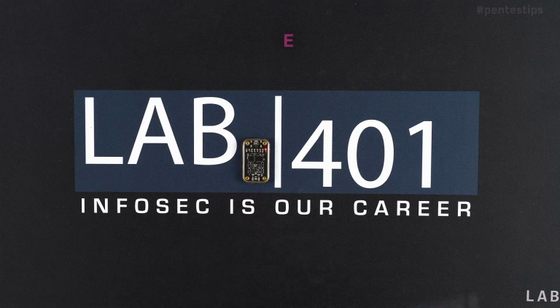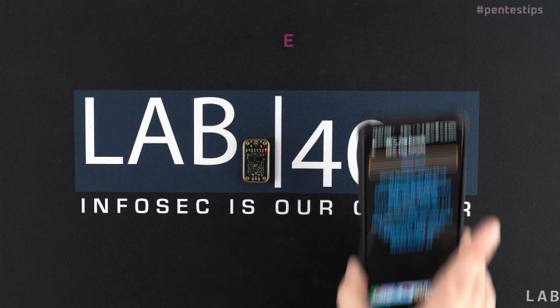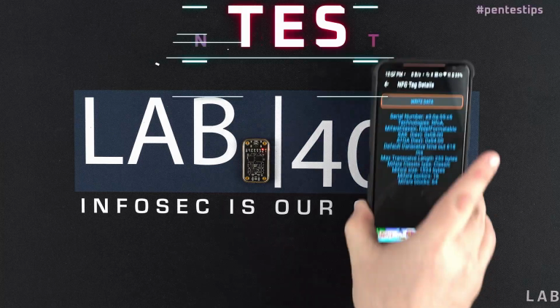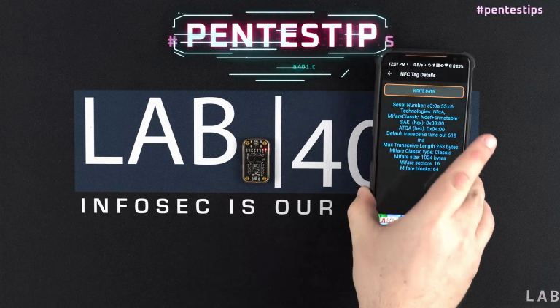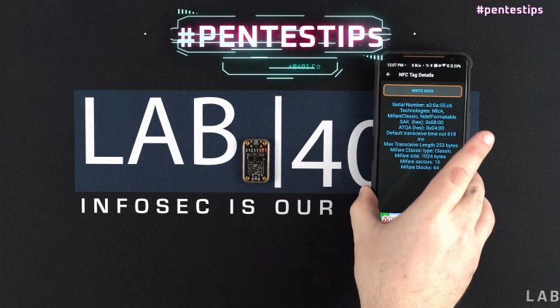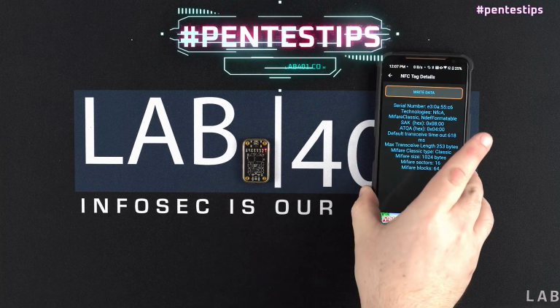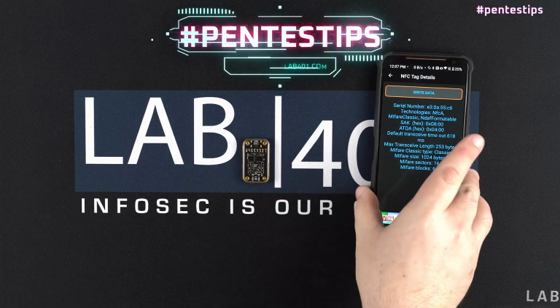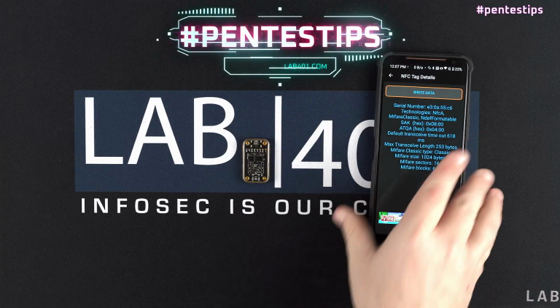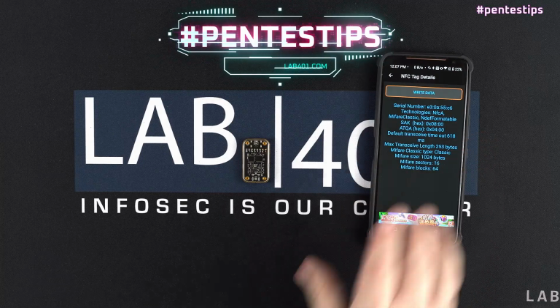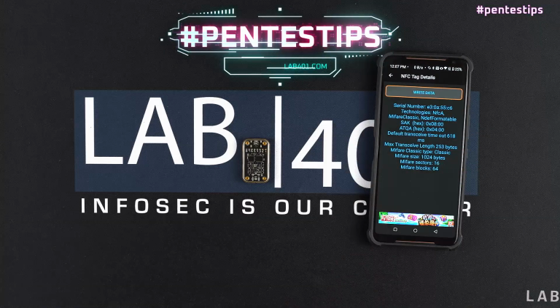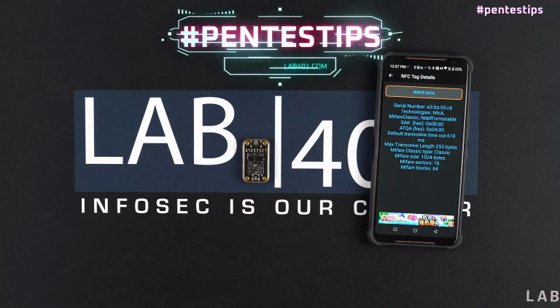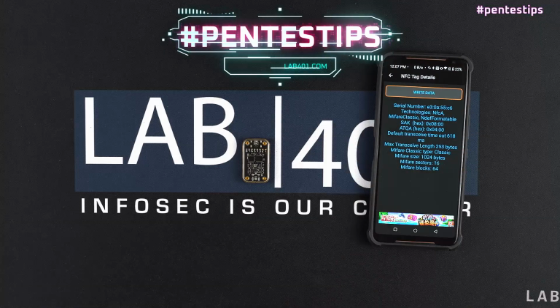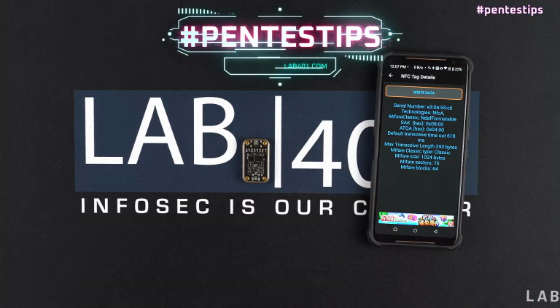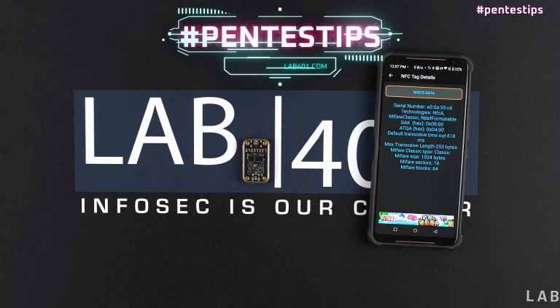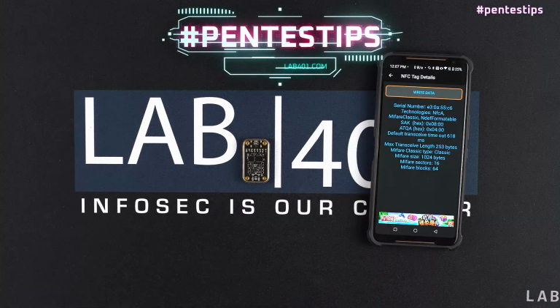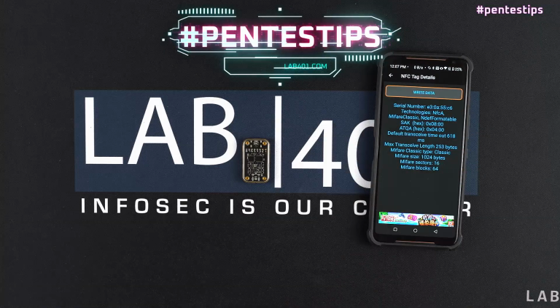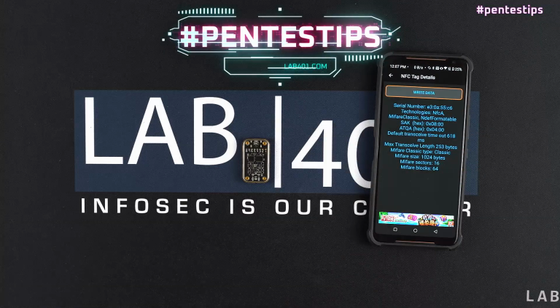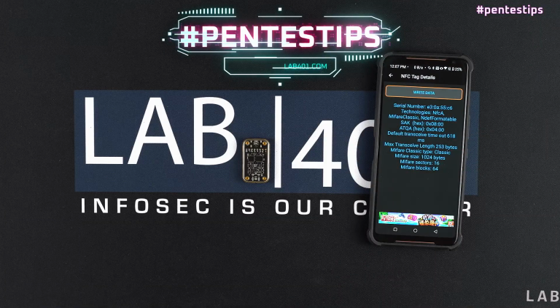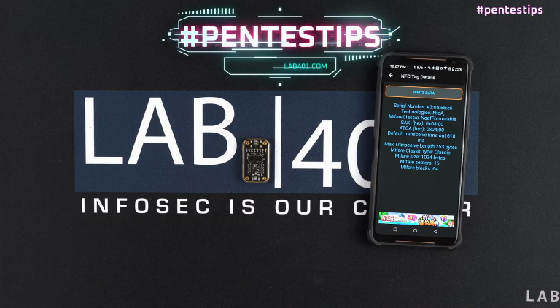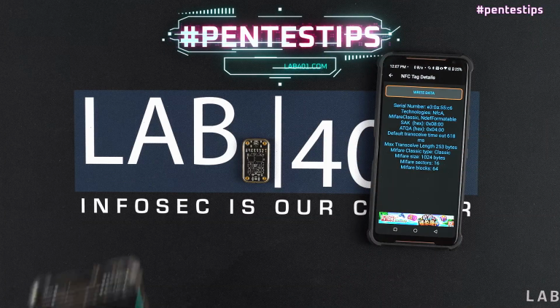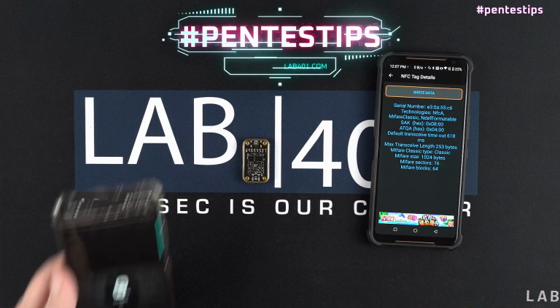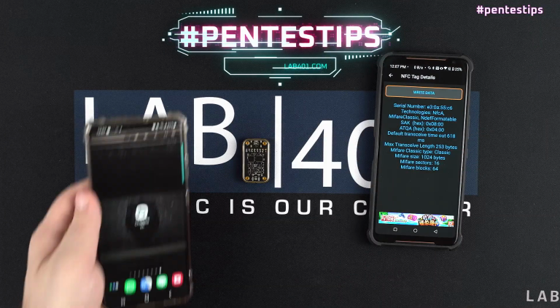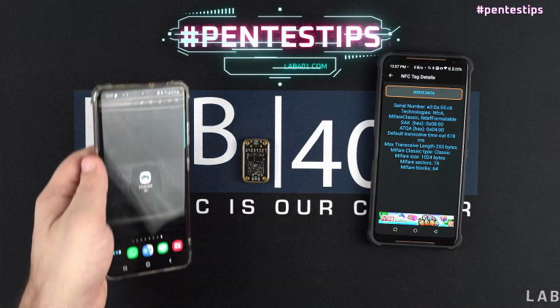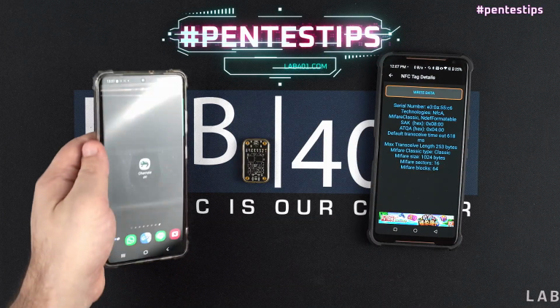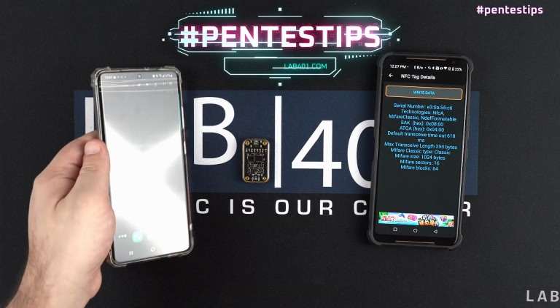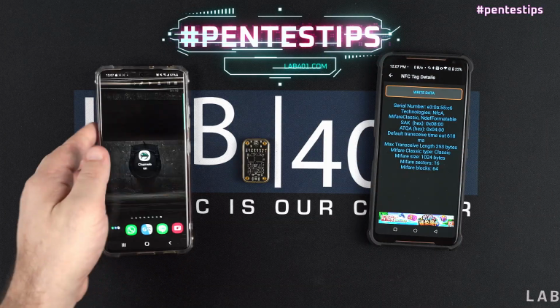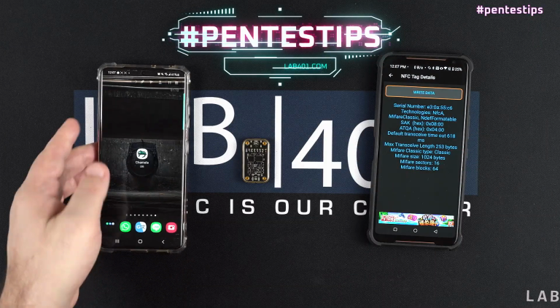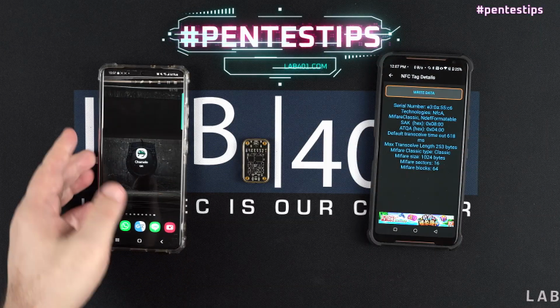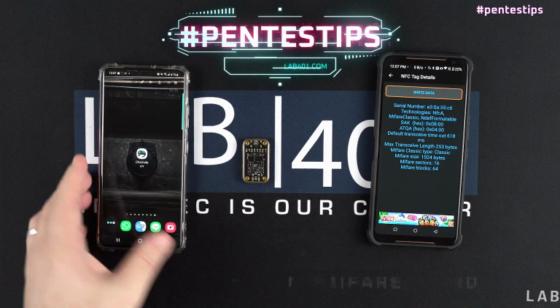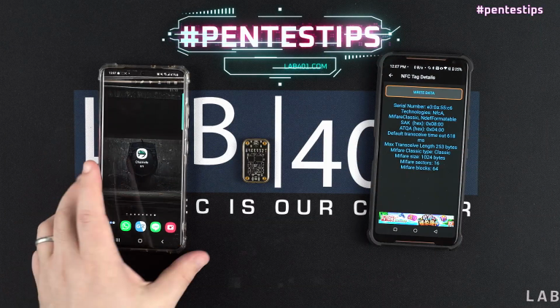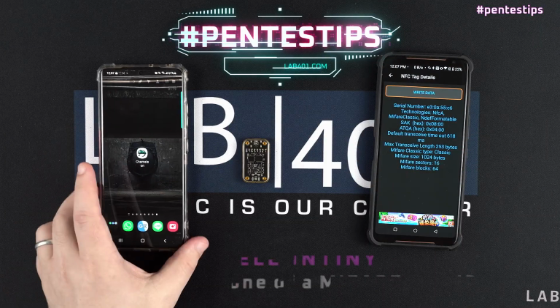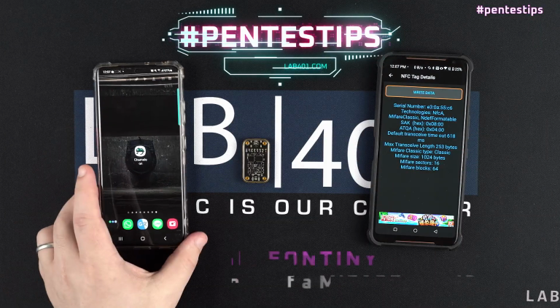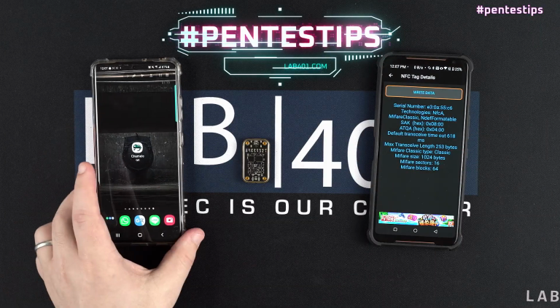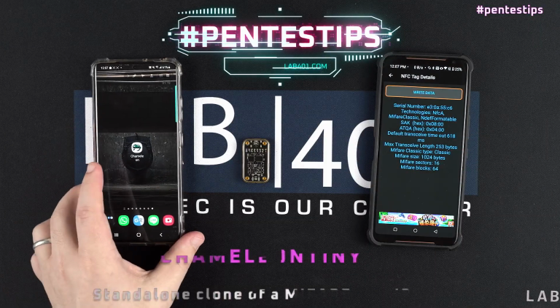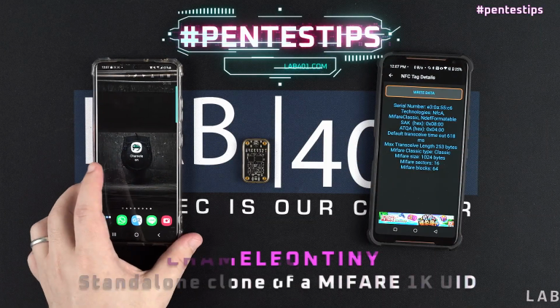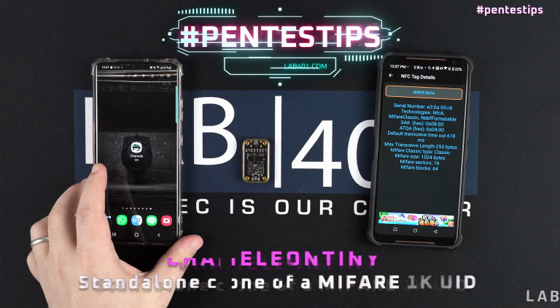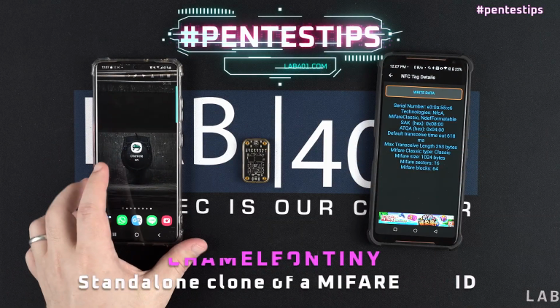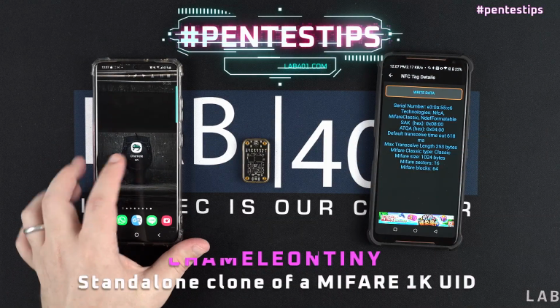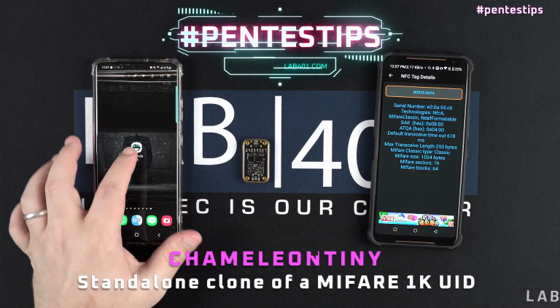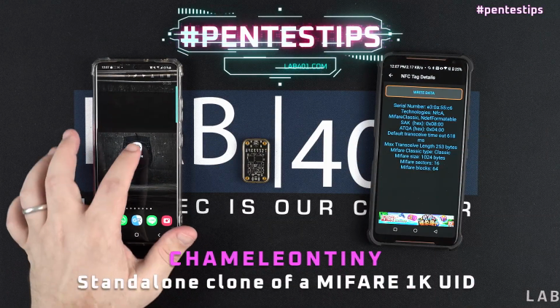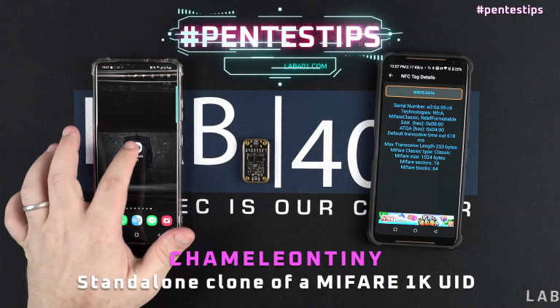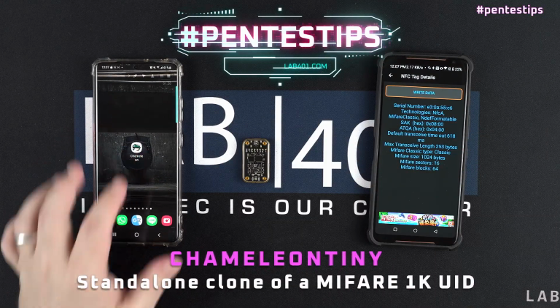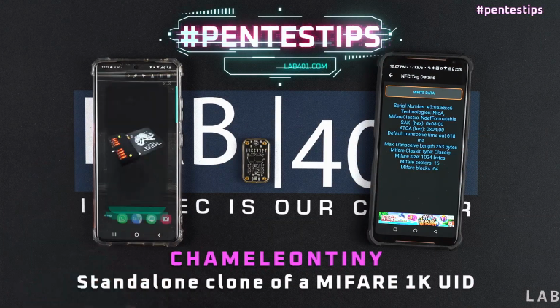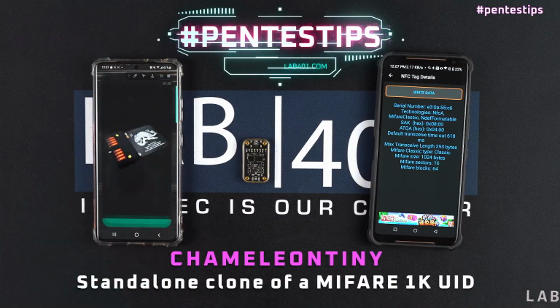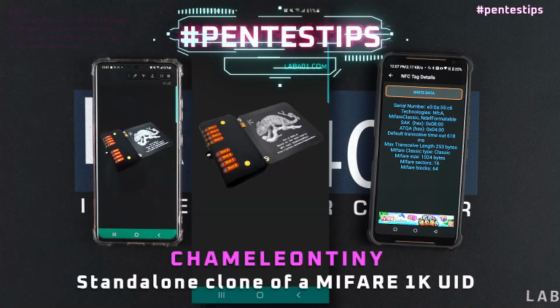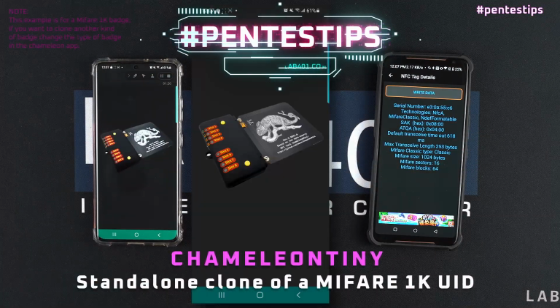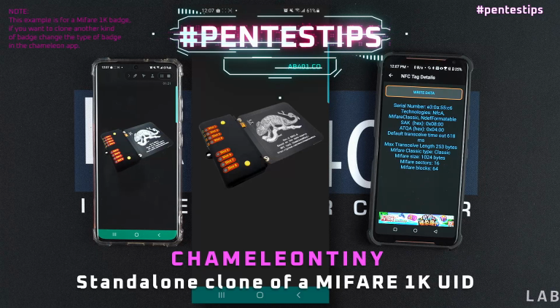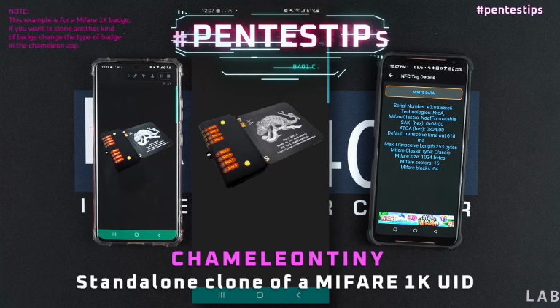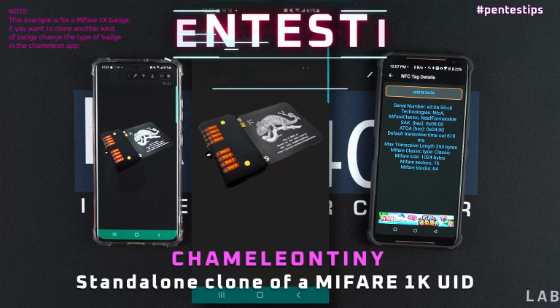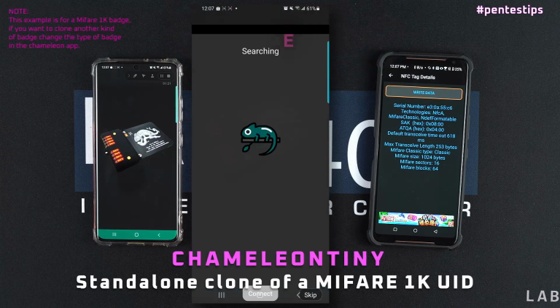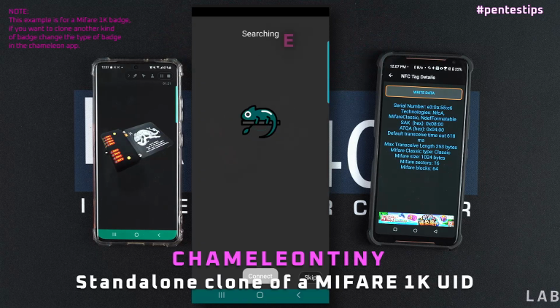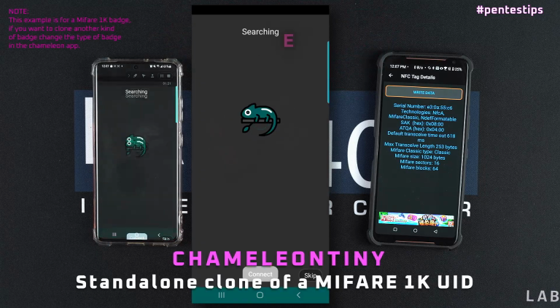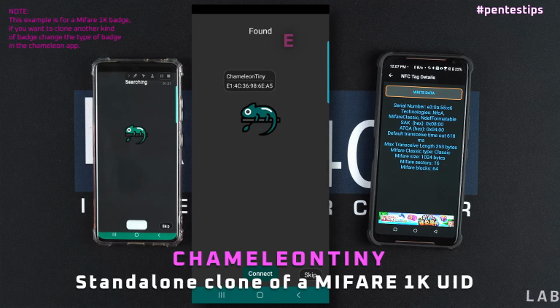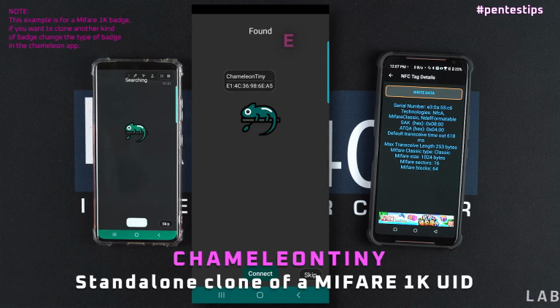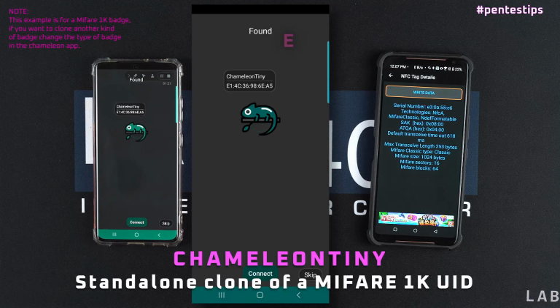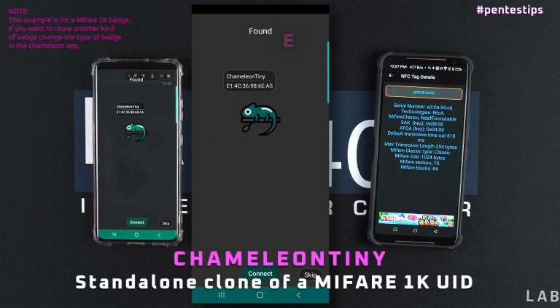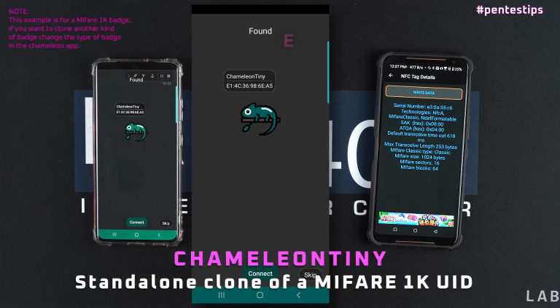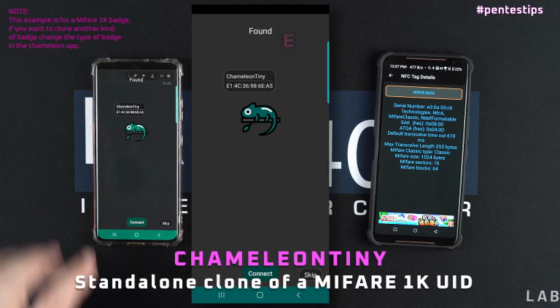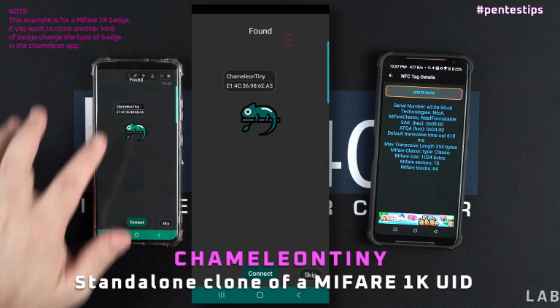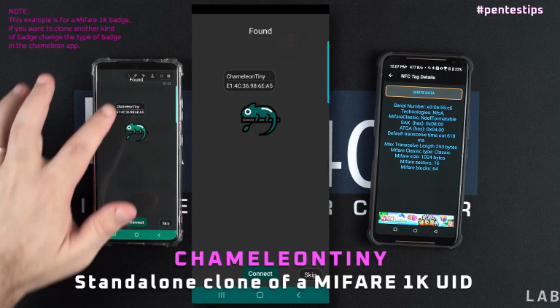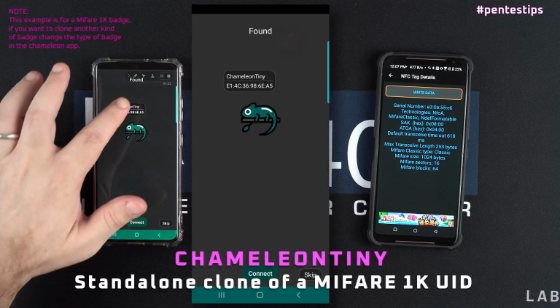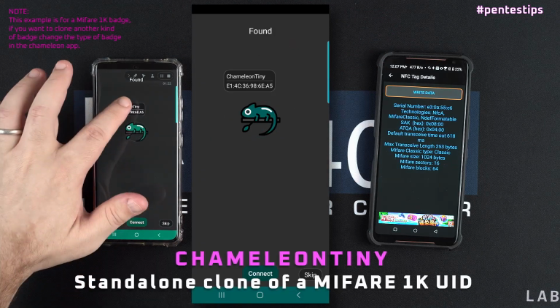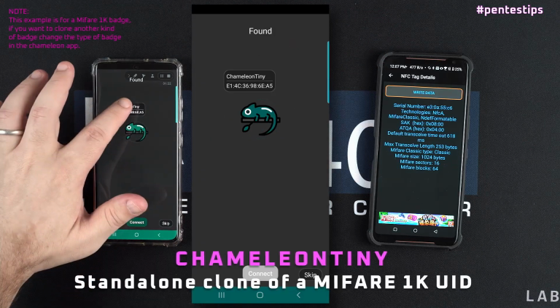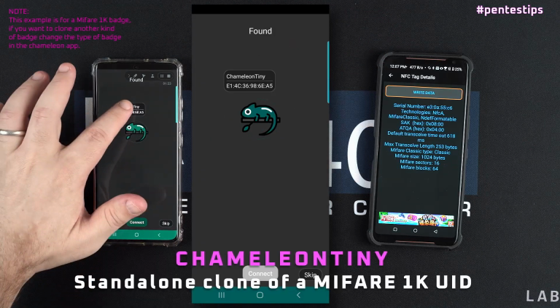Hi, today in hashtag Pentestips we are checking how to set the Camellon Tiny Pro to clone badges standalone style.